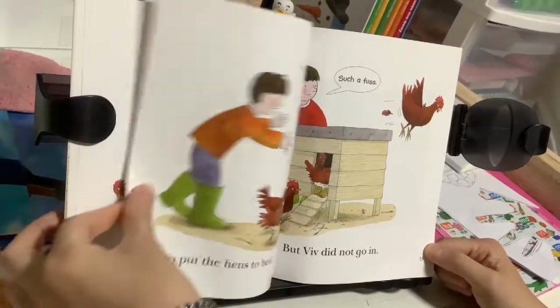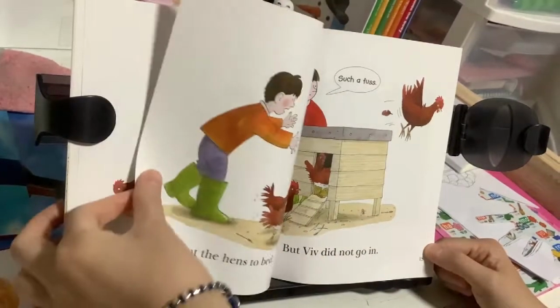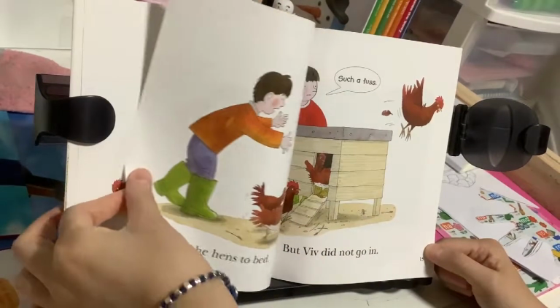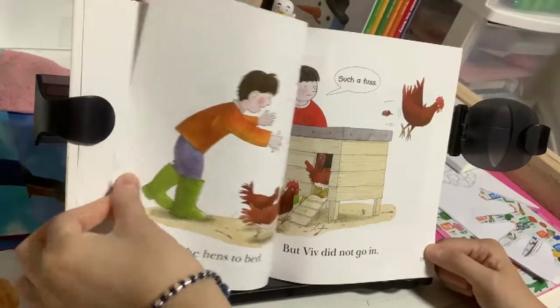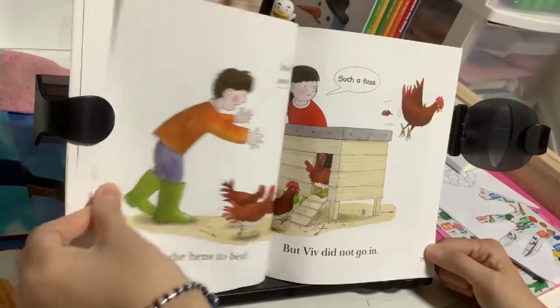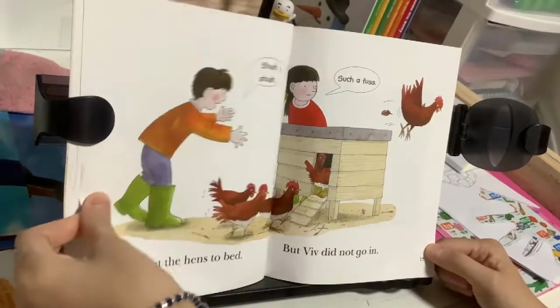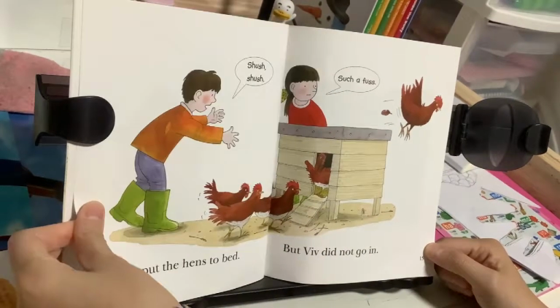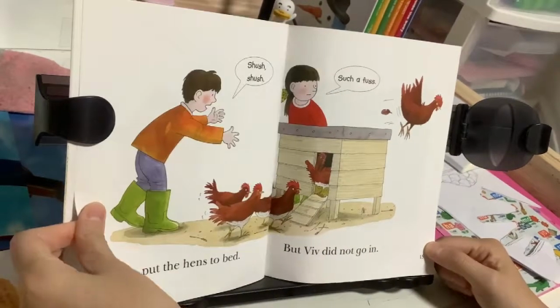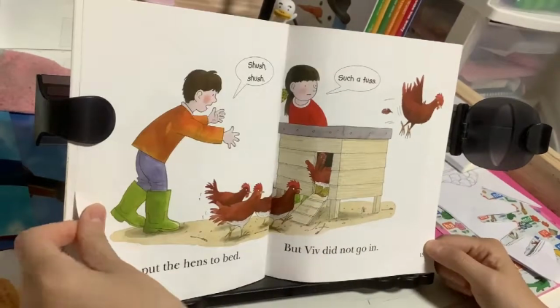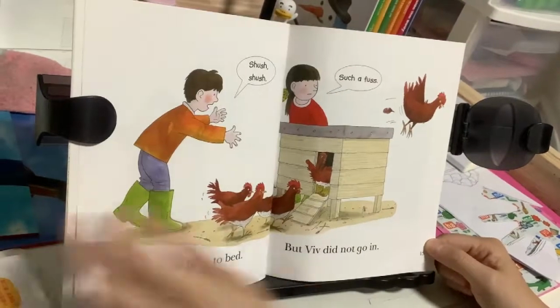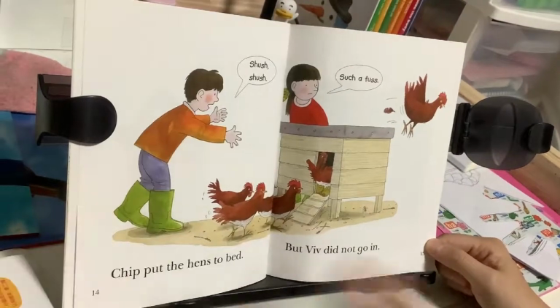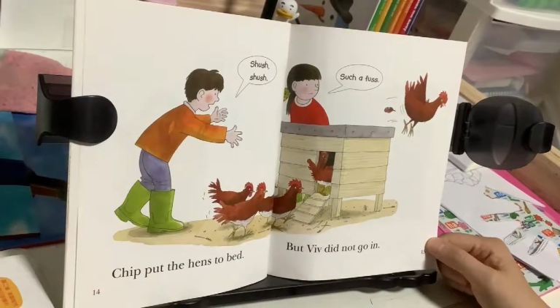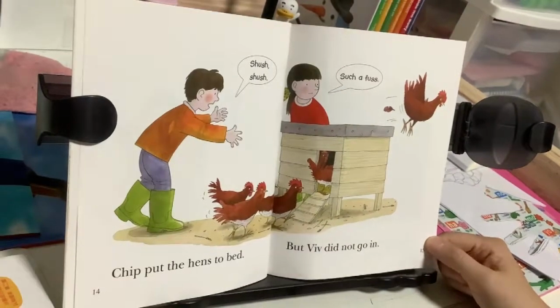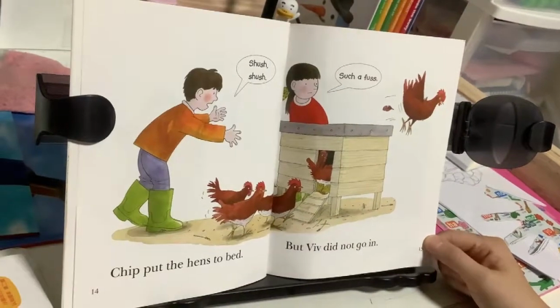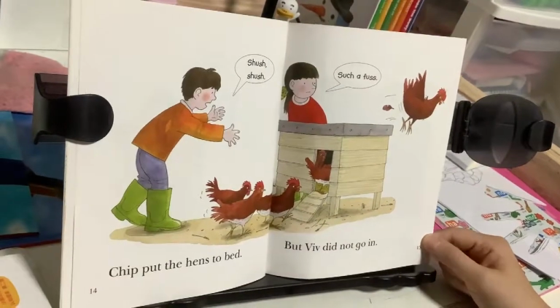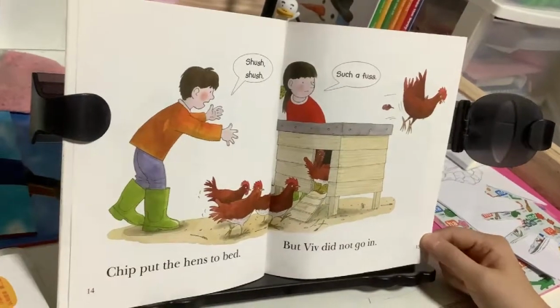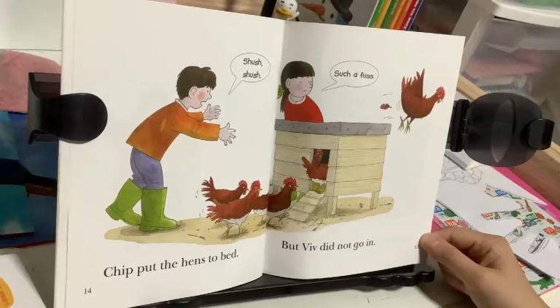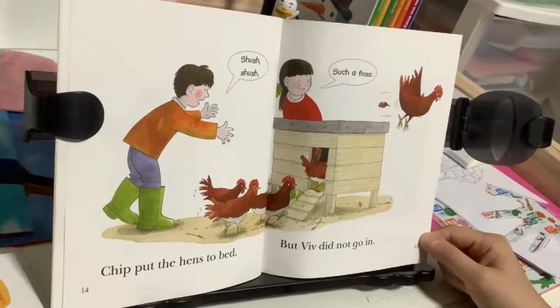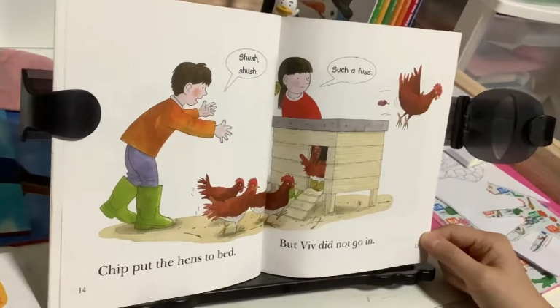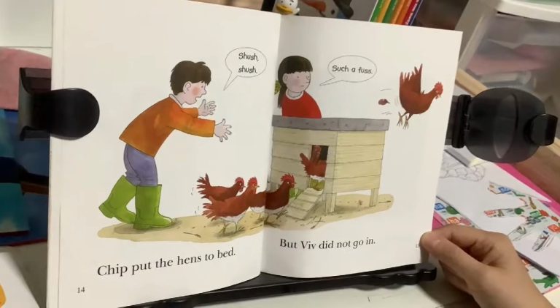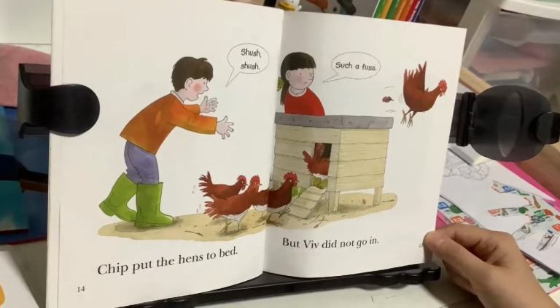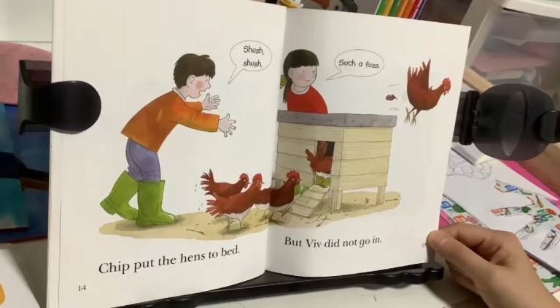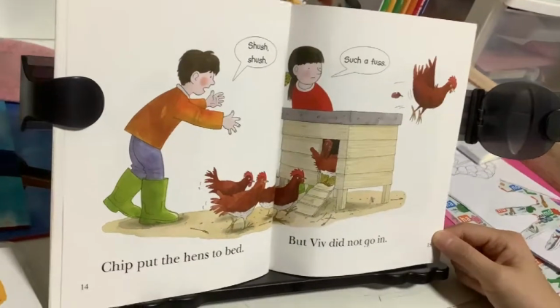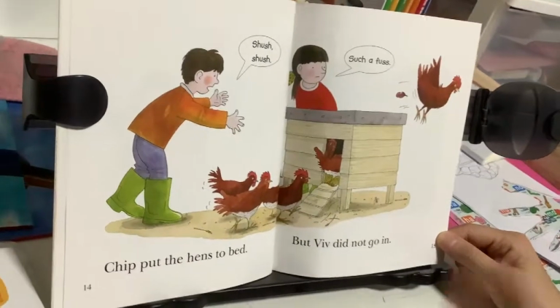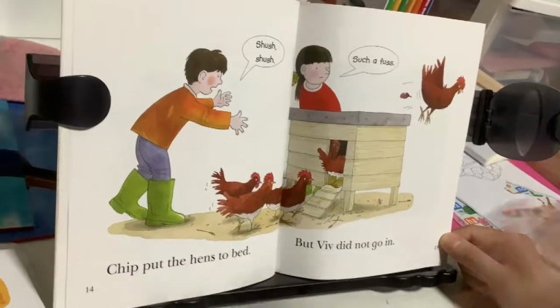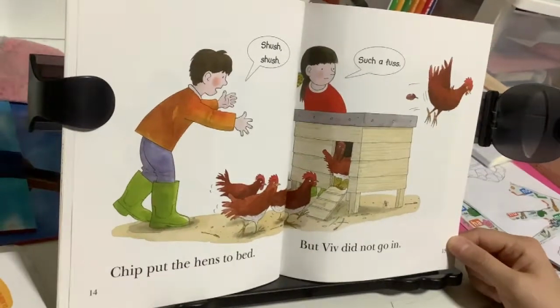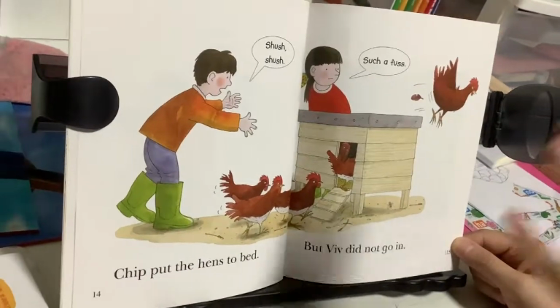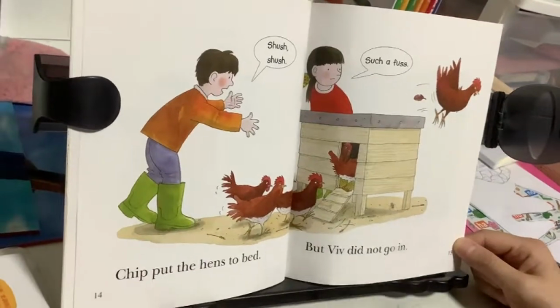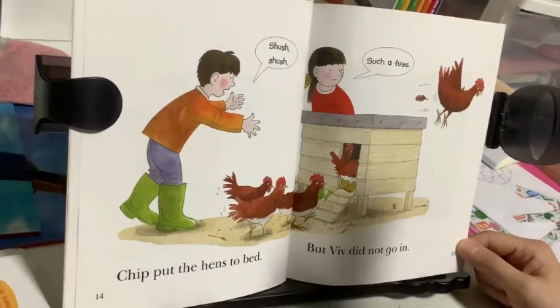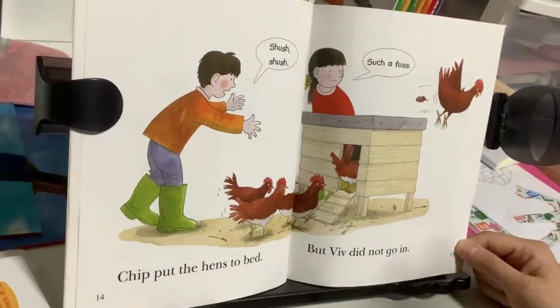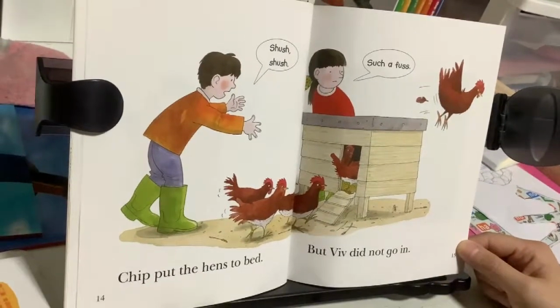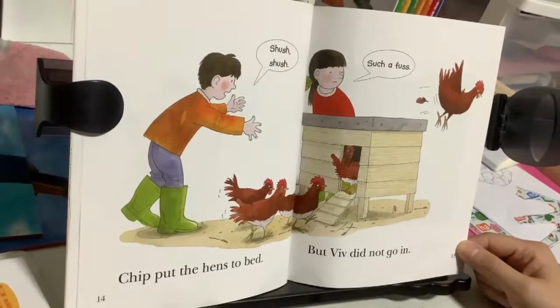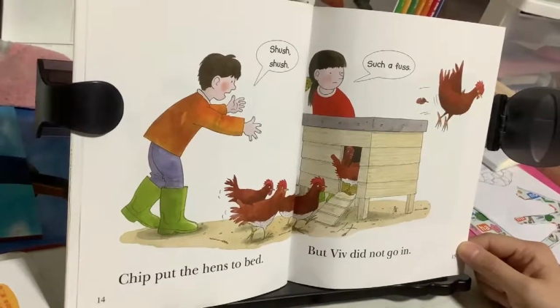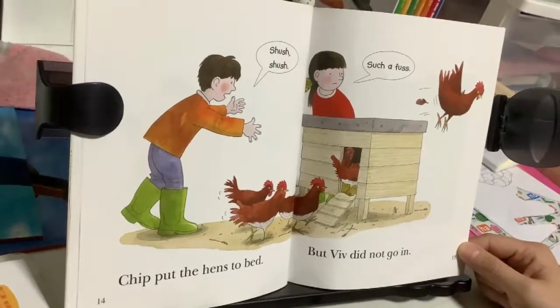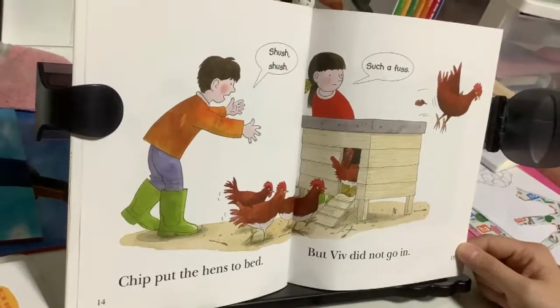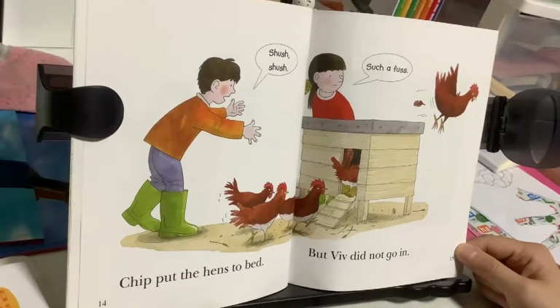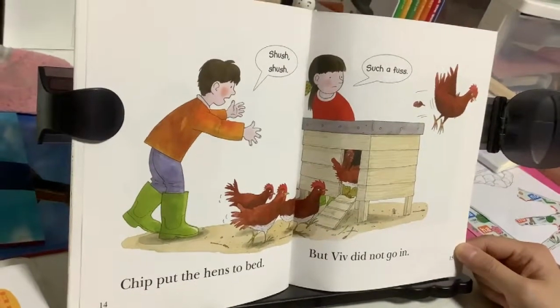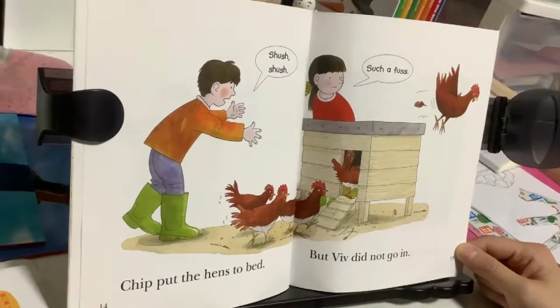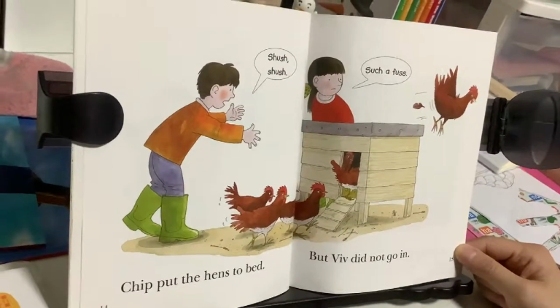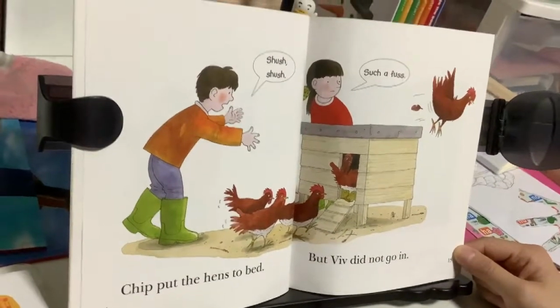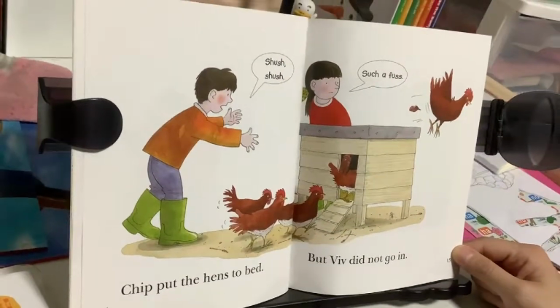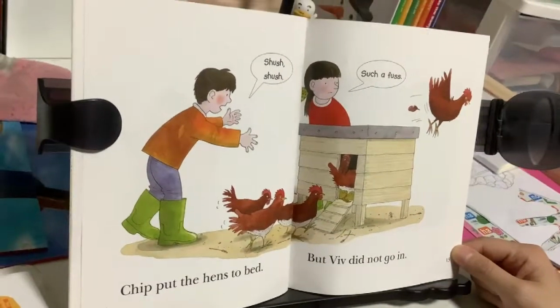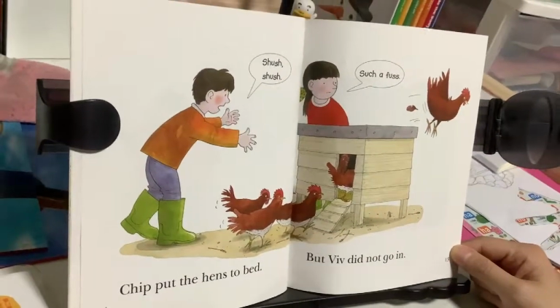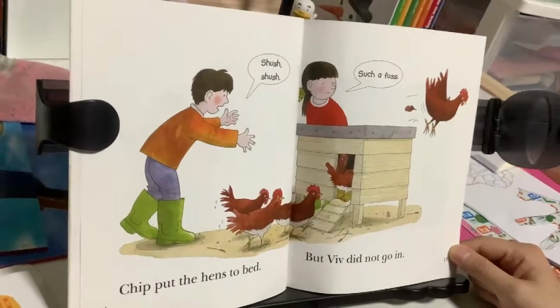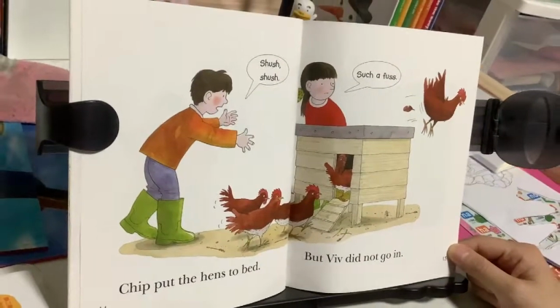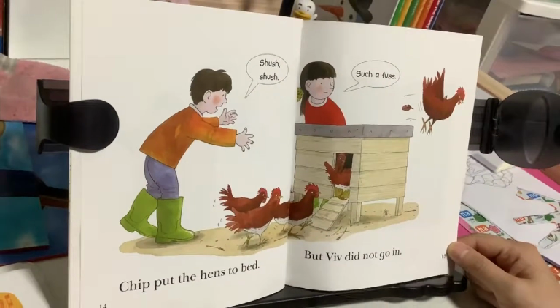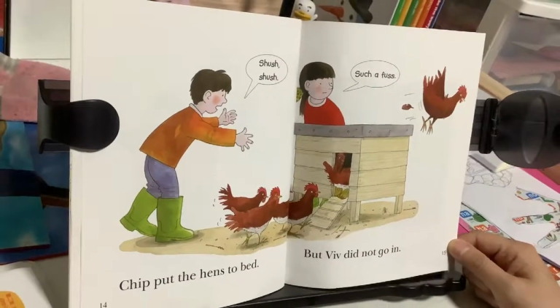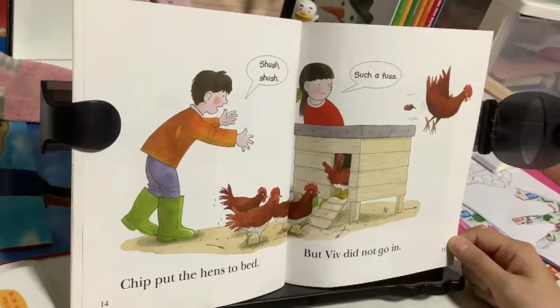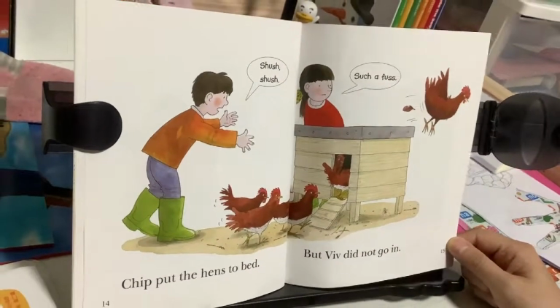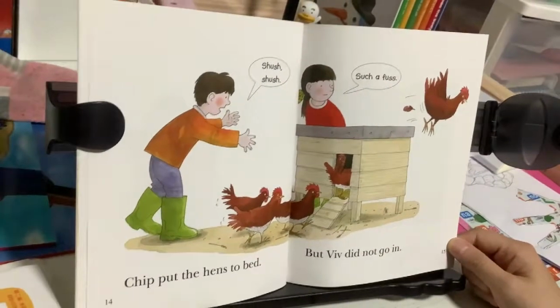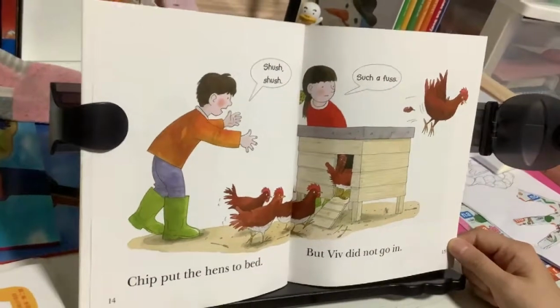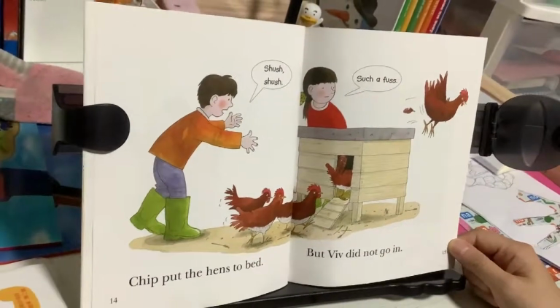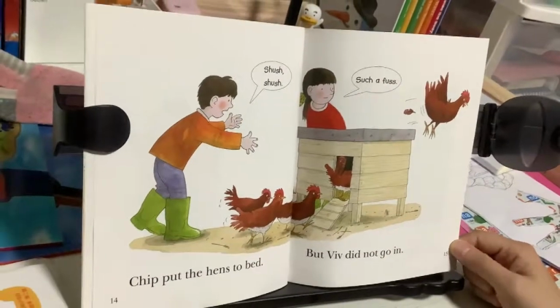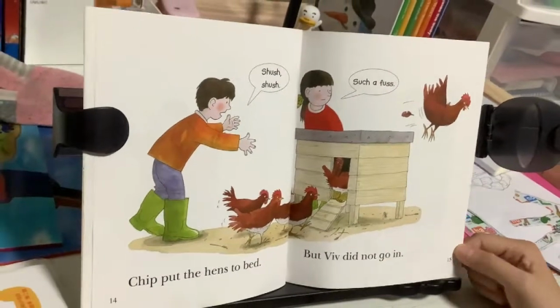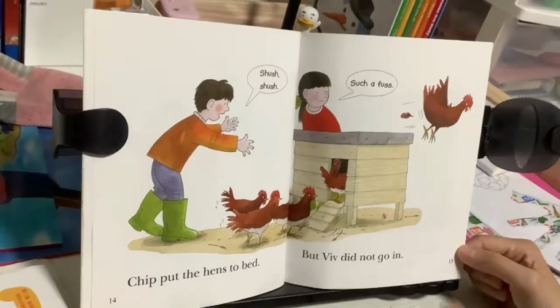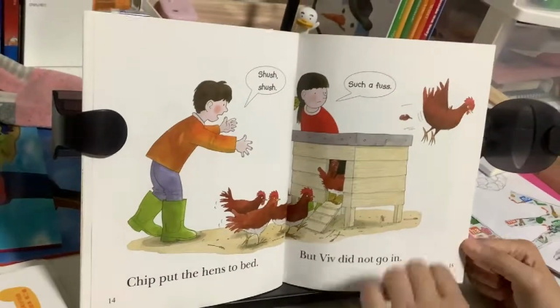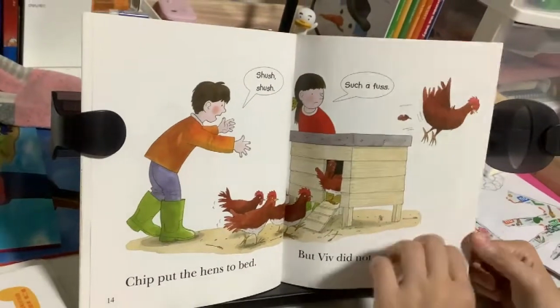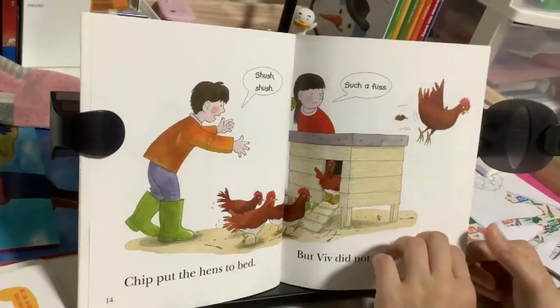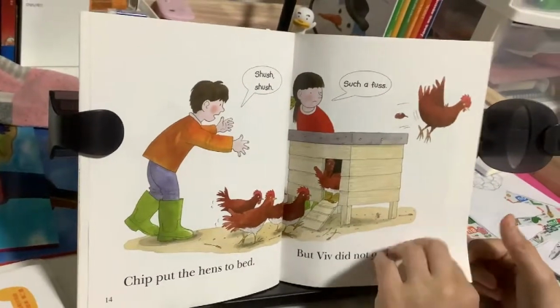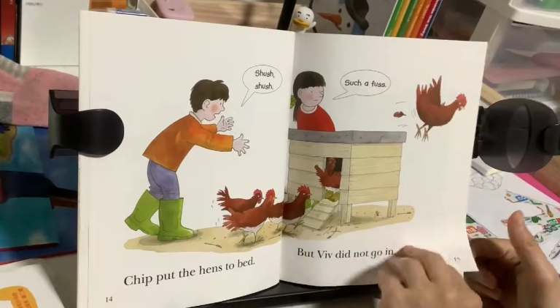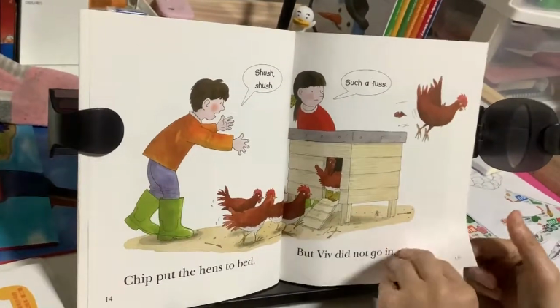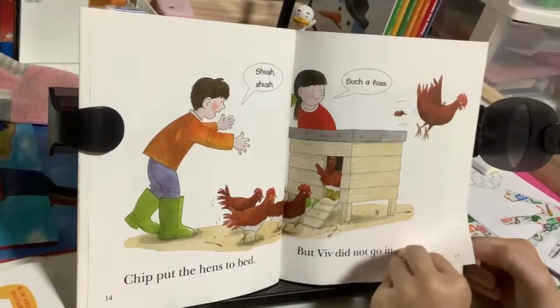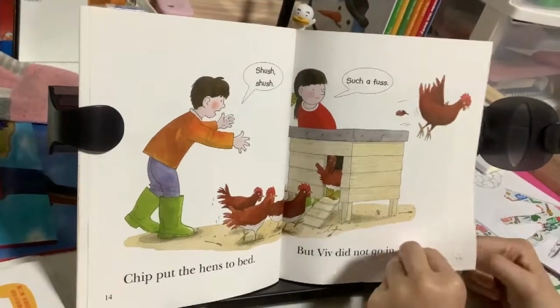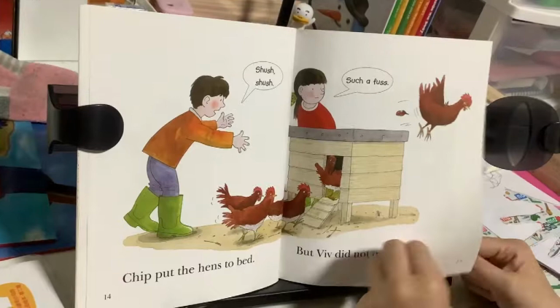Chip put the hens to bed. Shush, shush, shush. Such a fuss! But Viv did not go in.